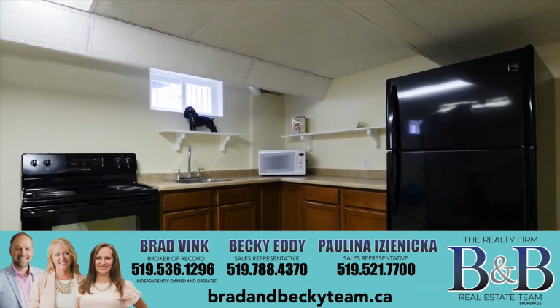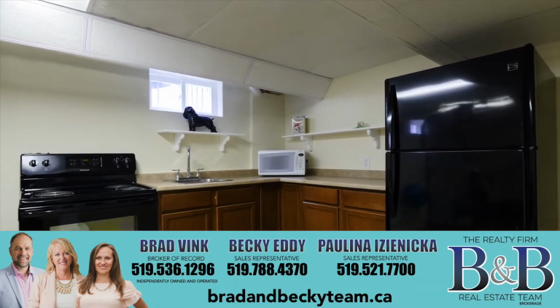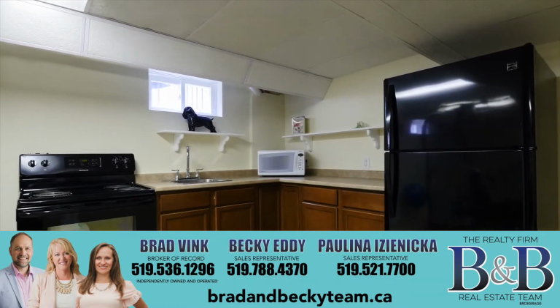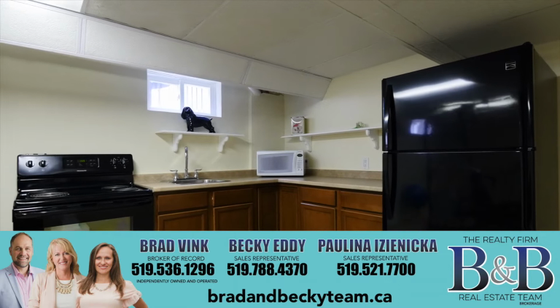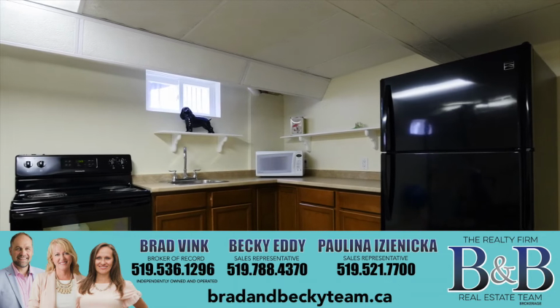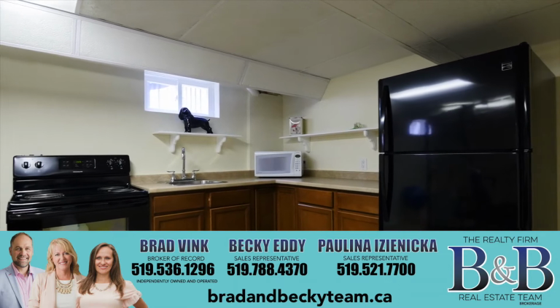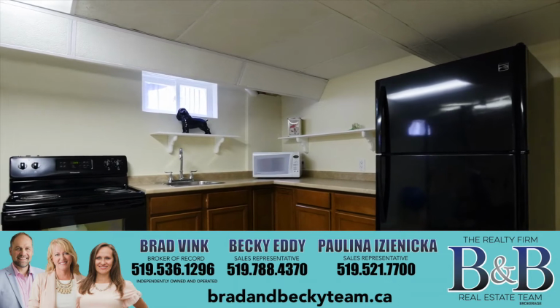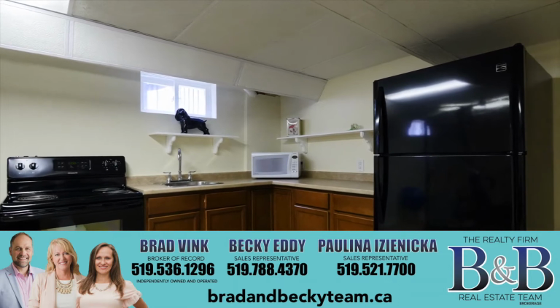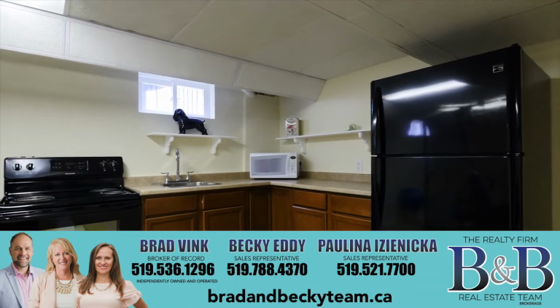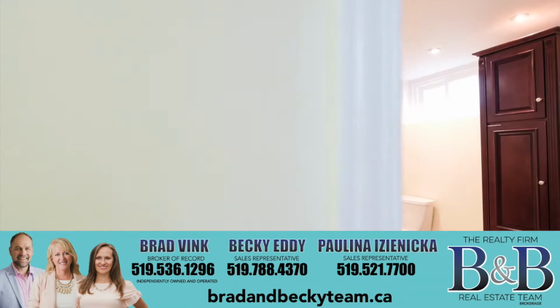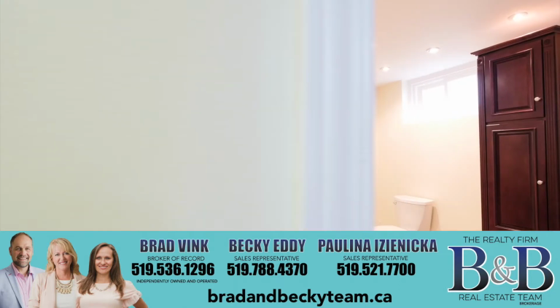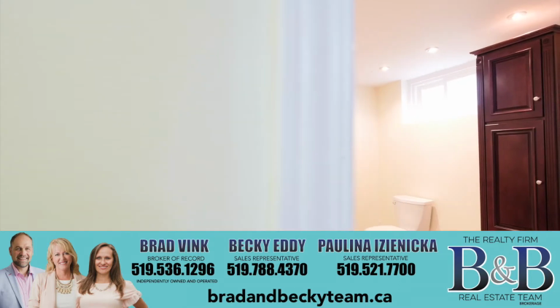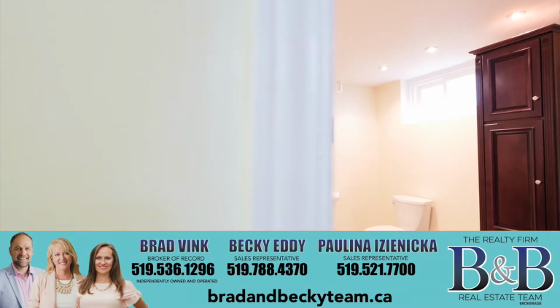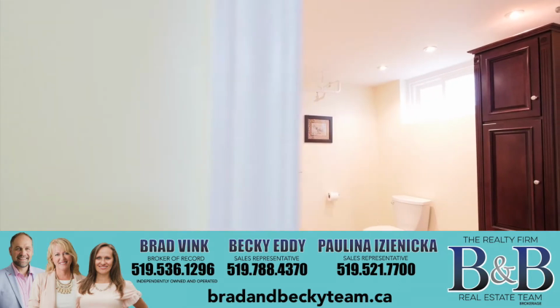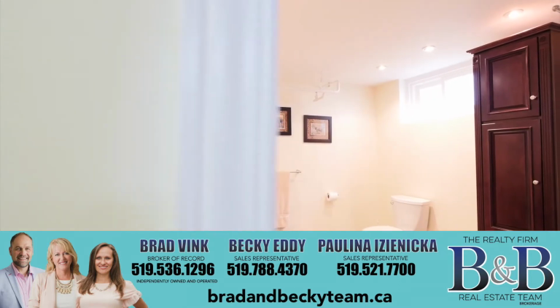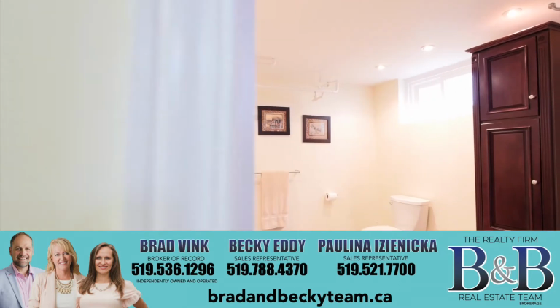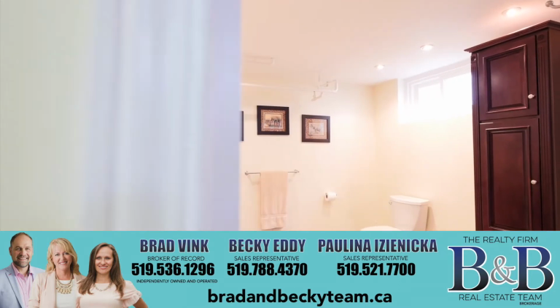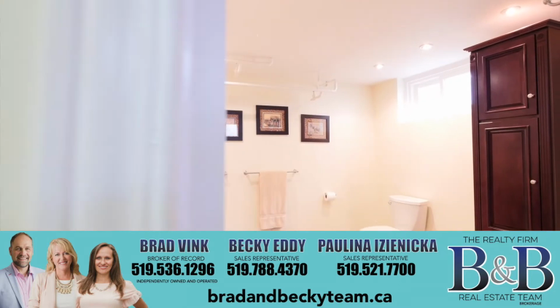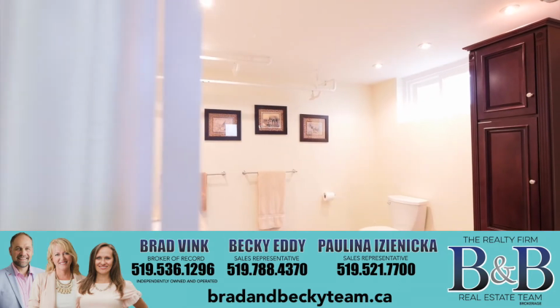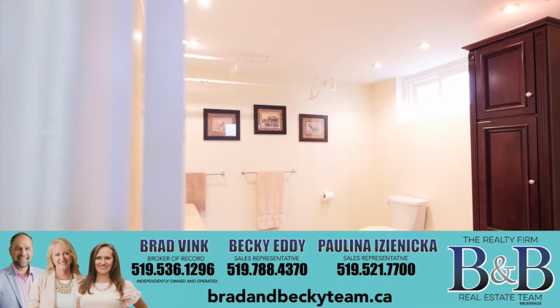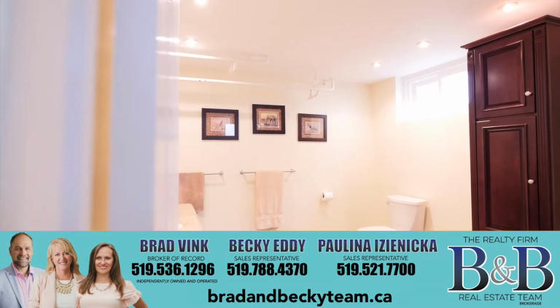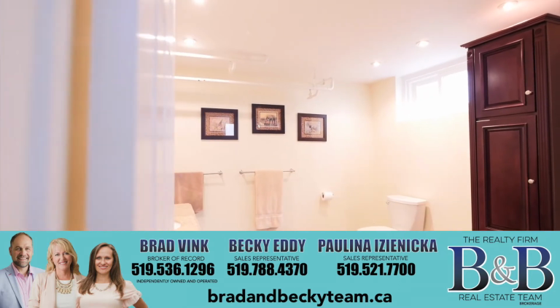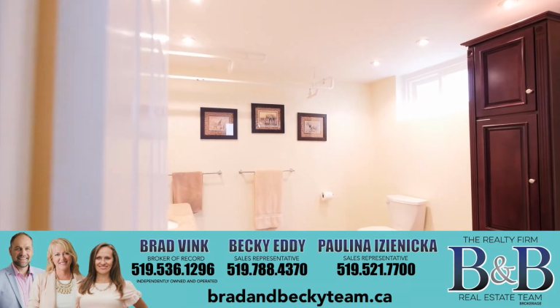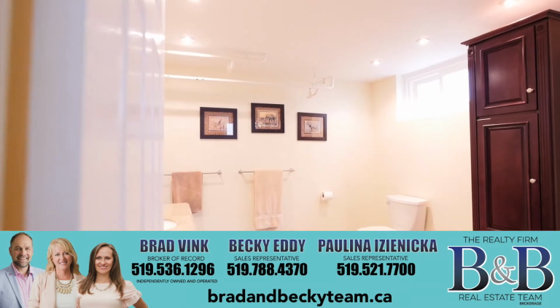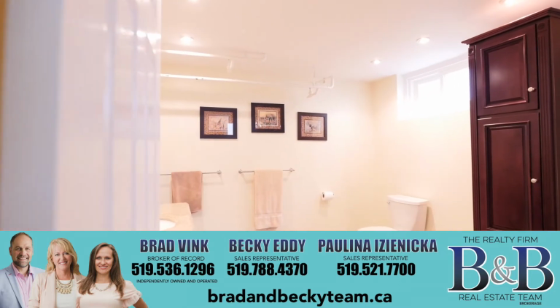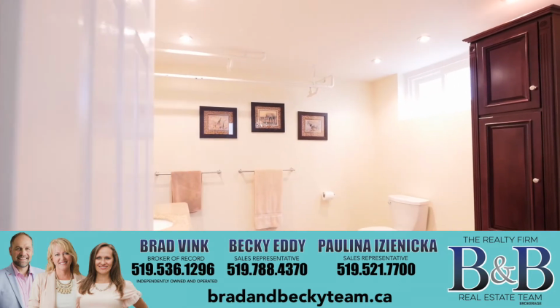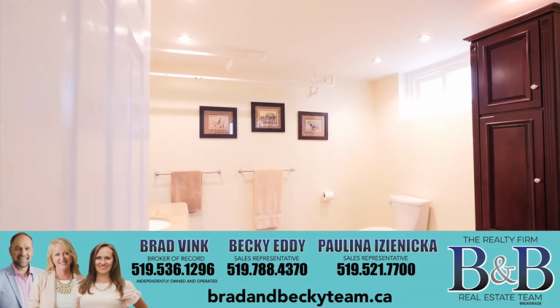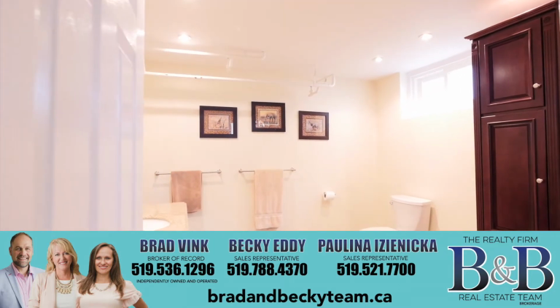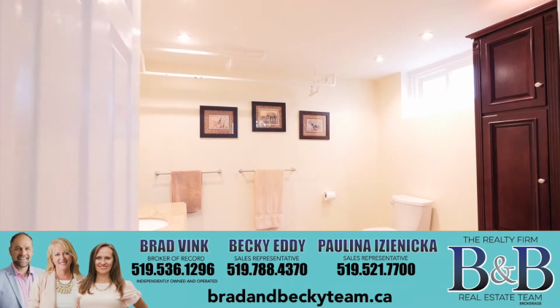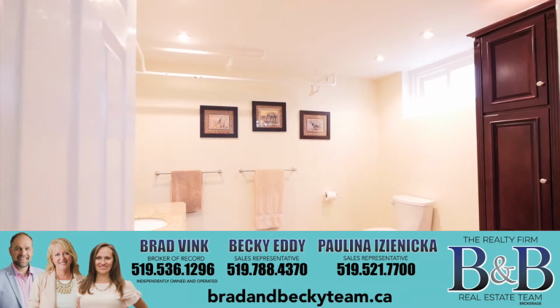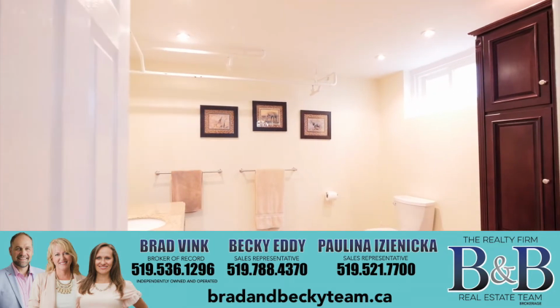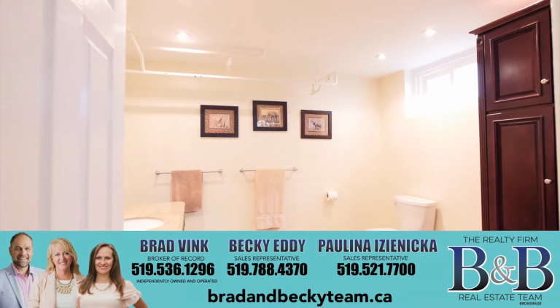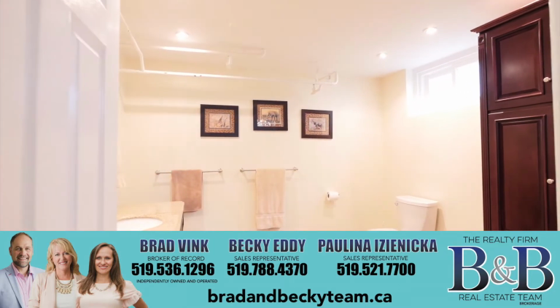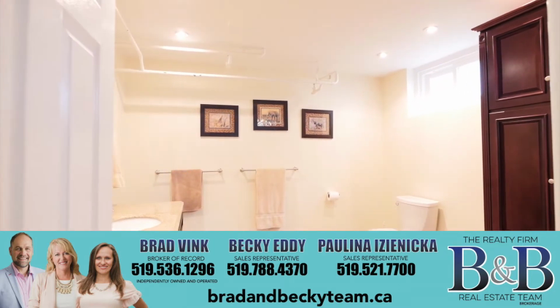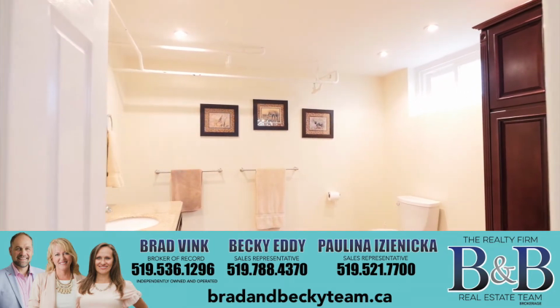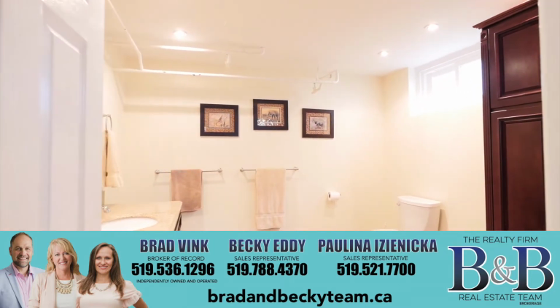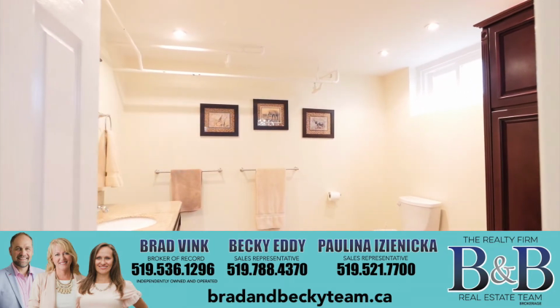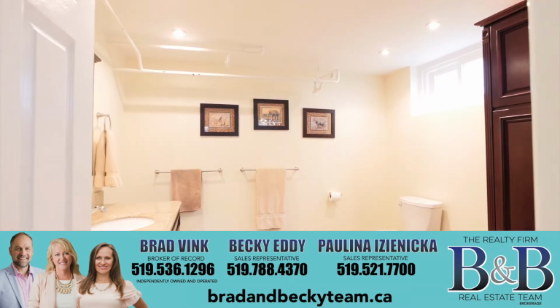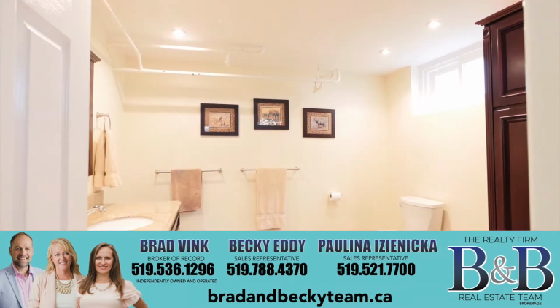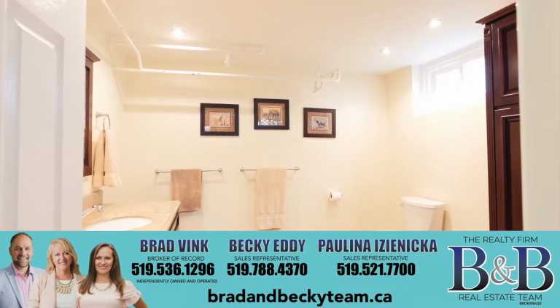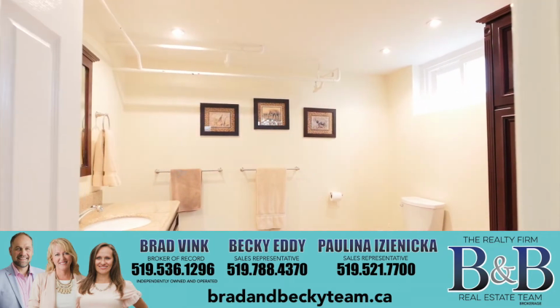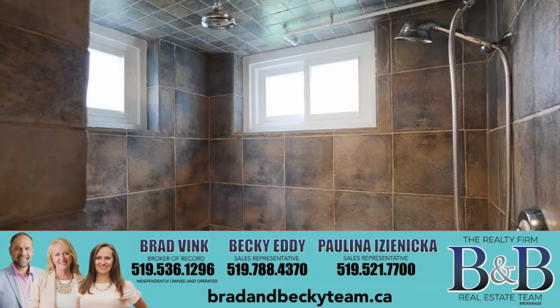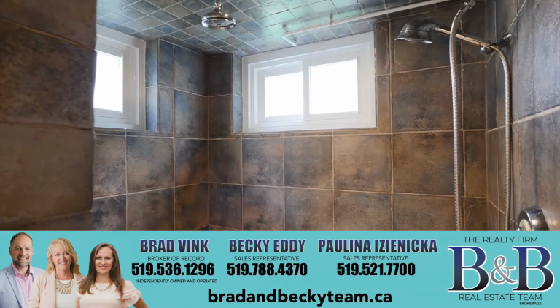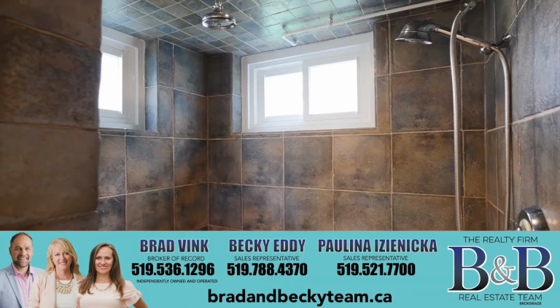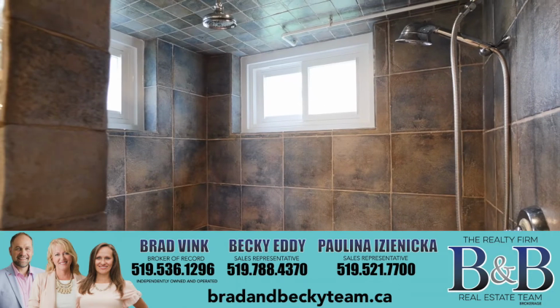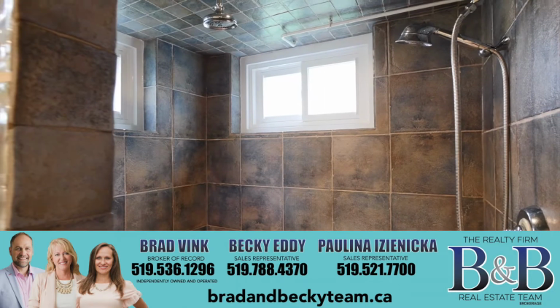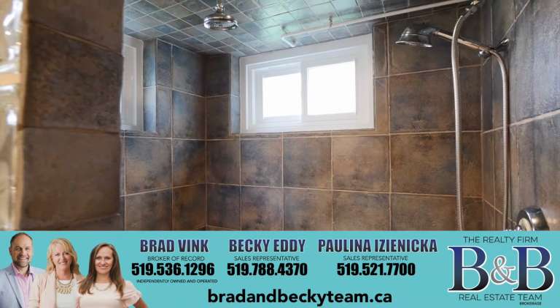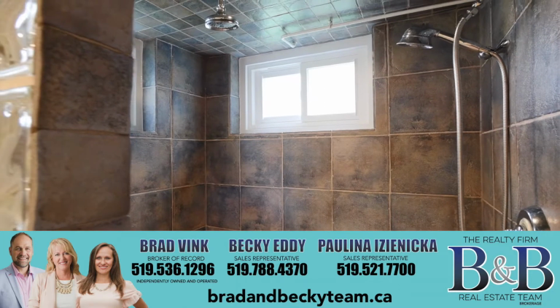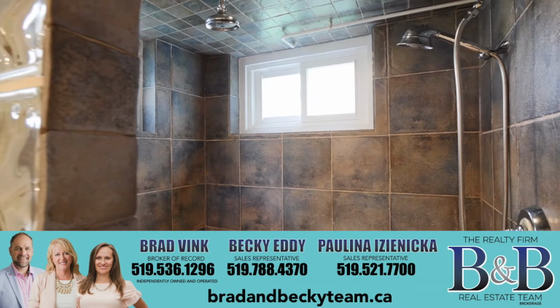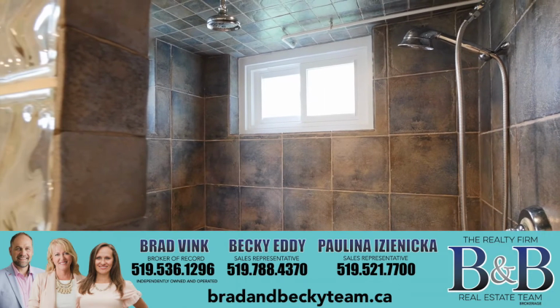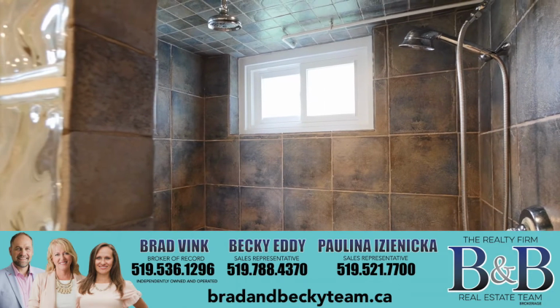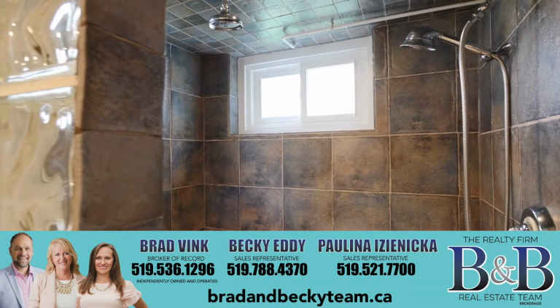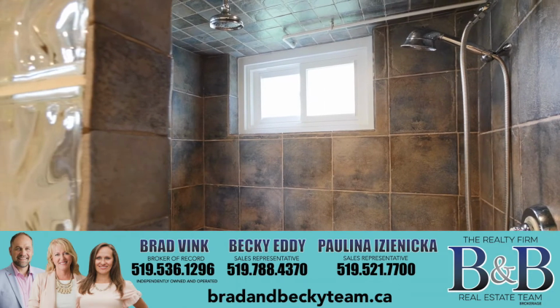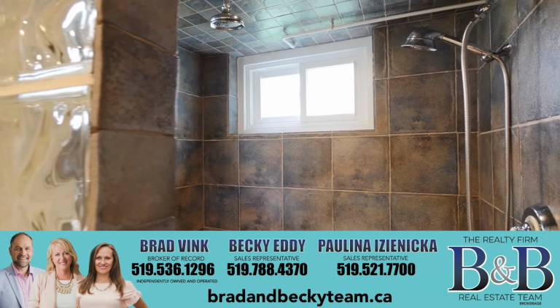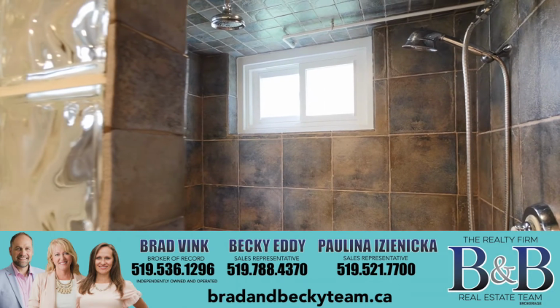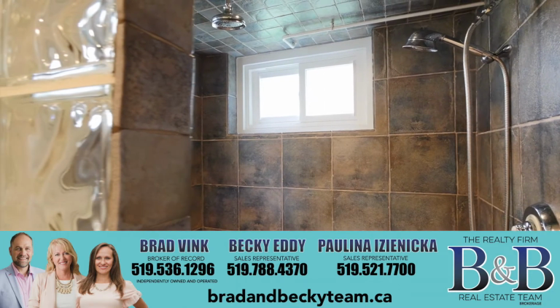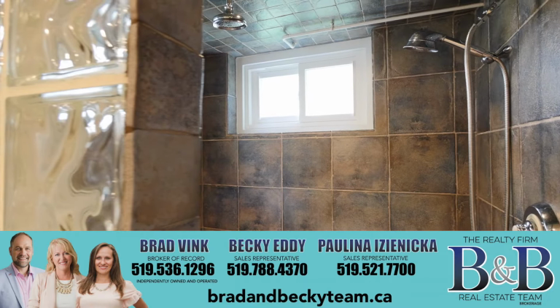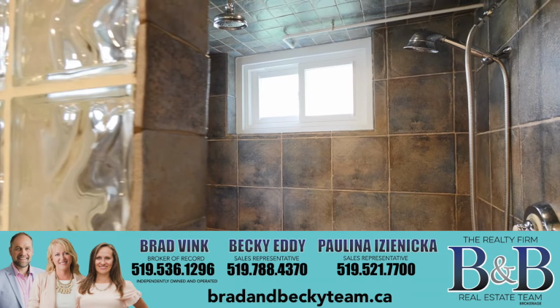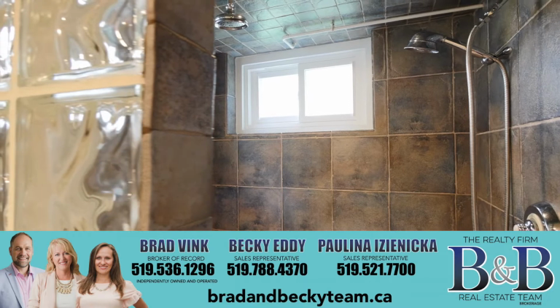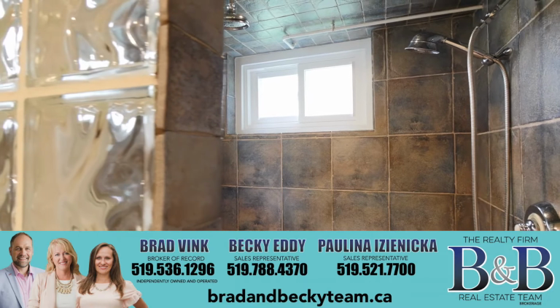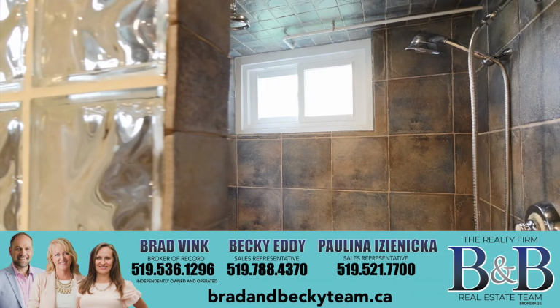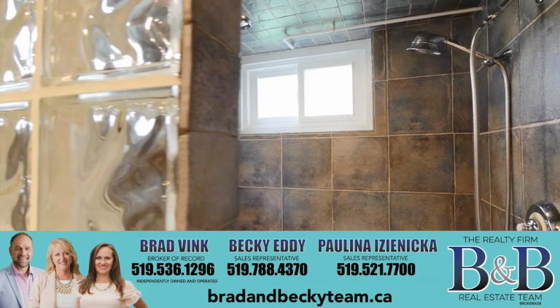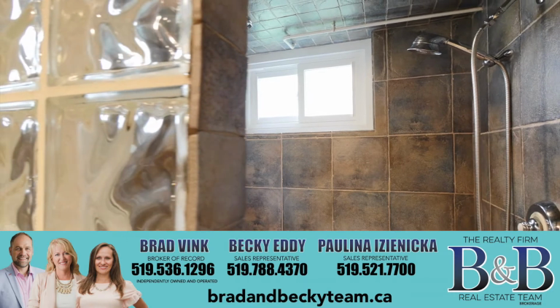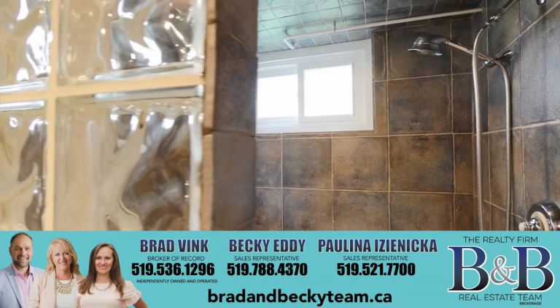To book a showing on this home, give myself or one of our team members a call, and we'd be happy to show it to you.